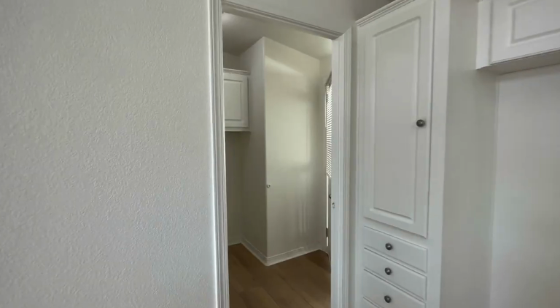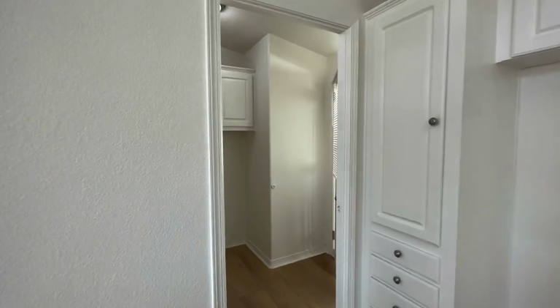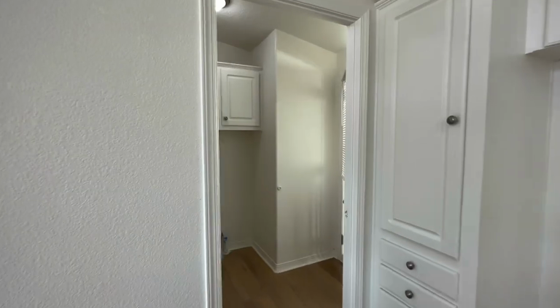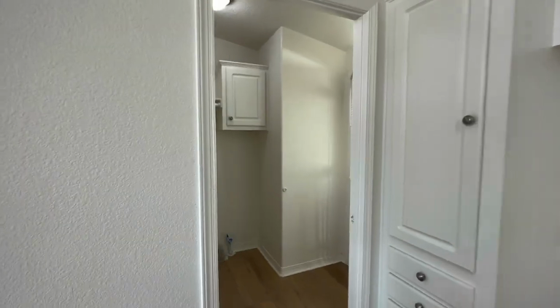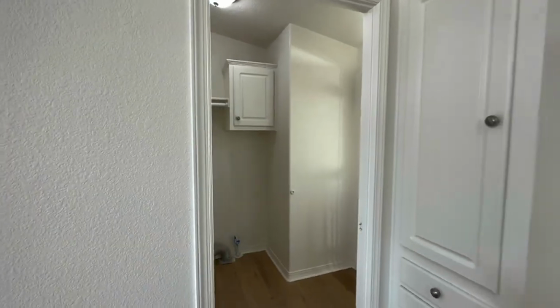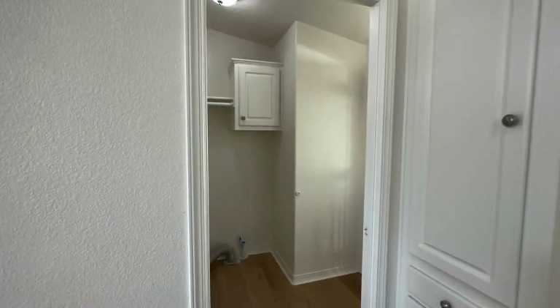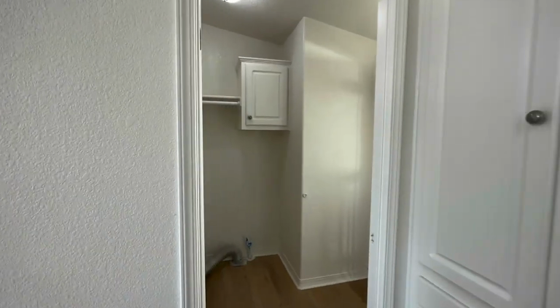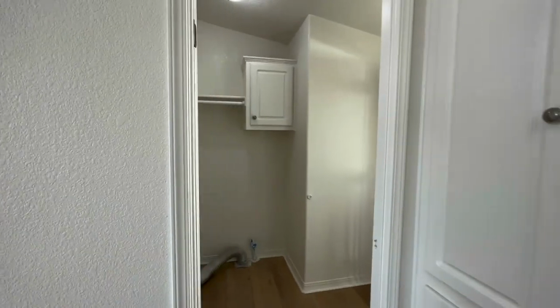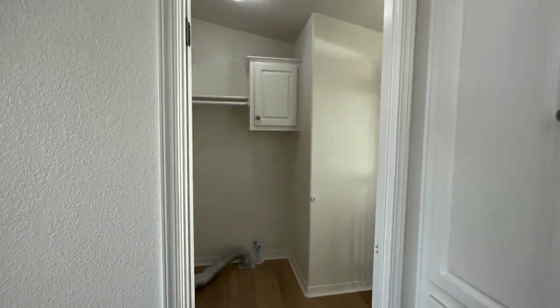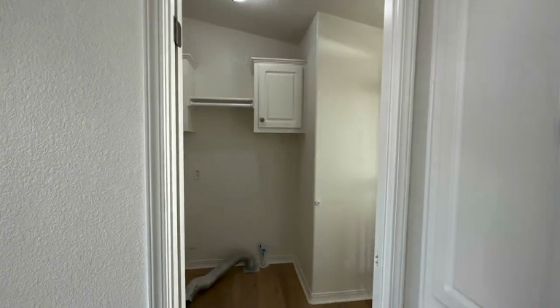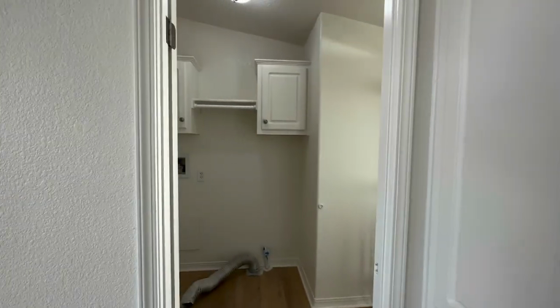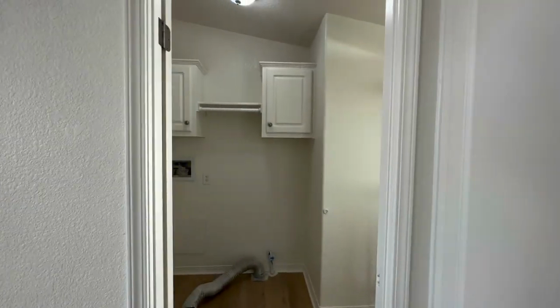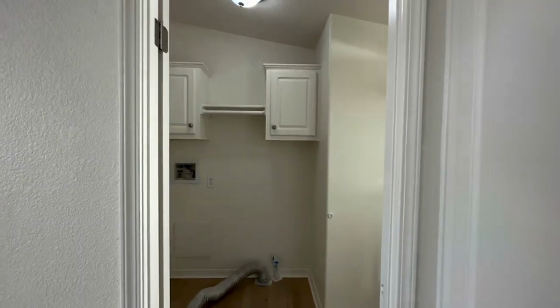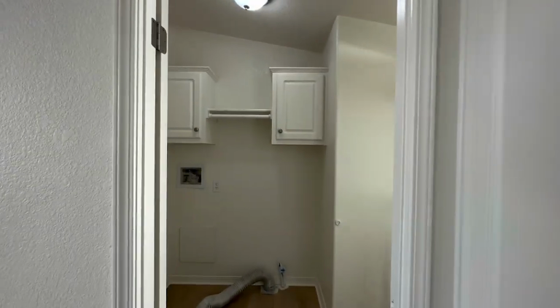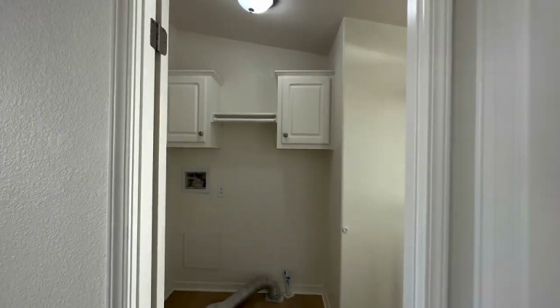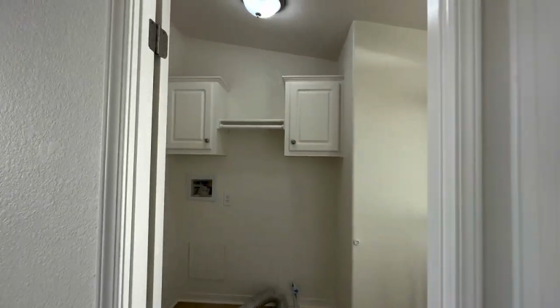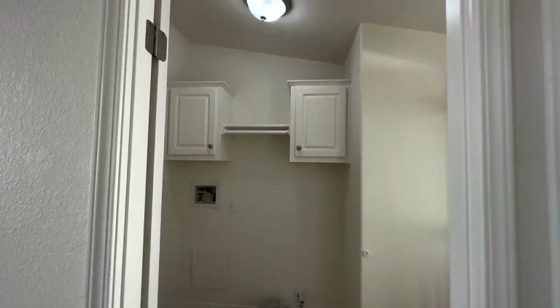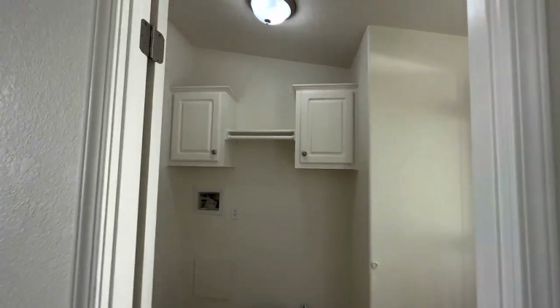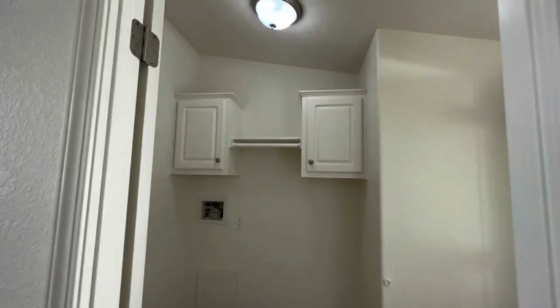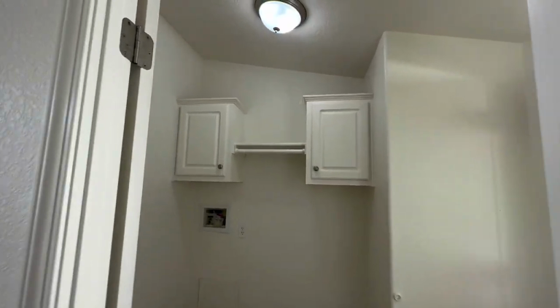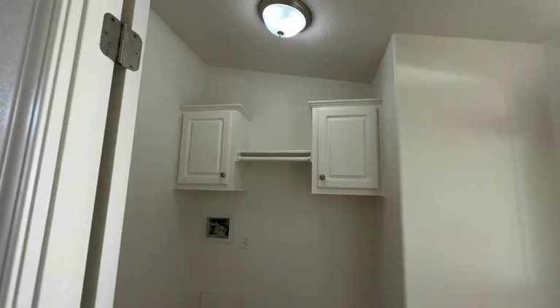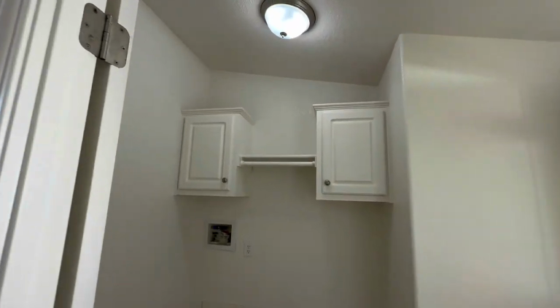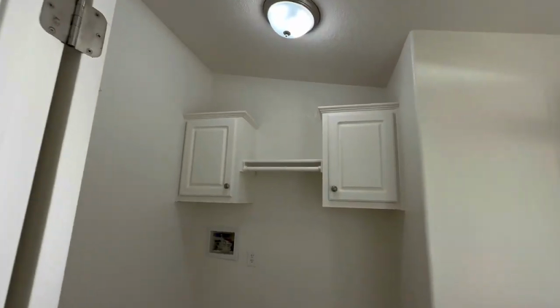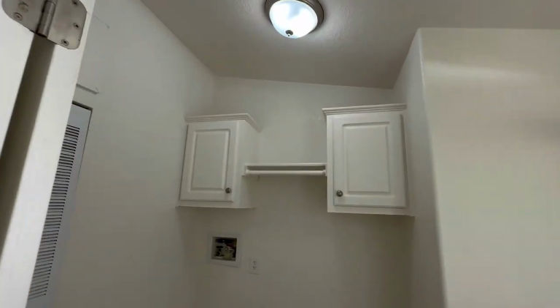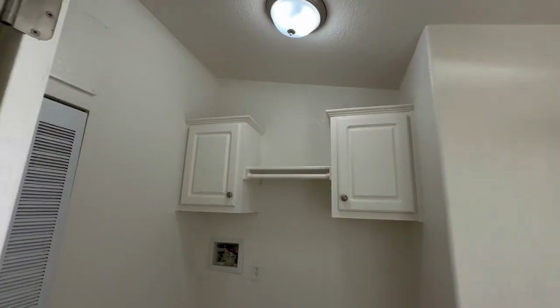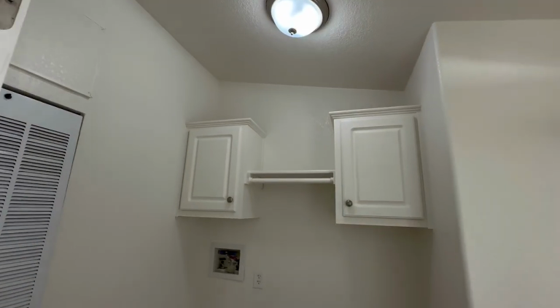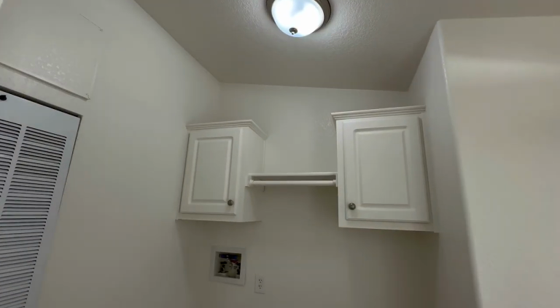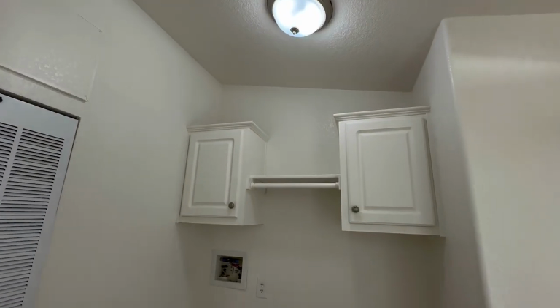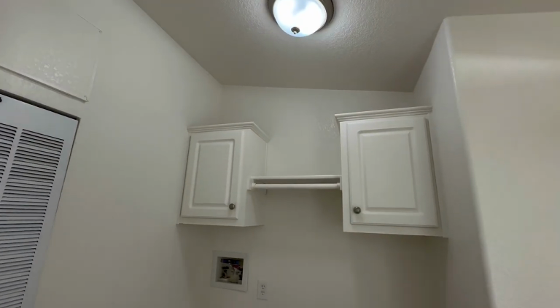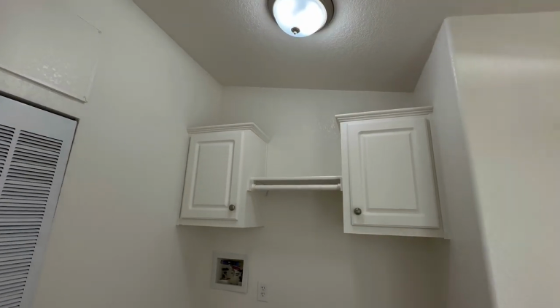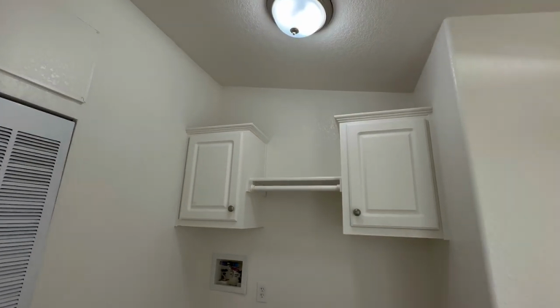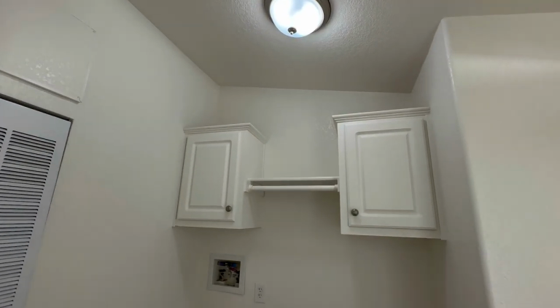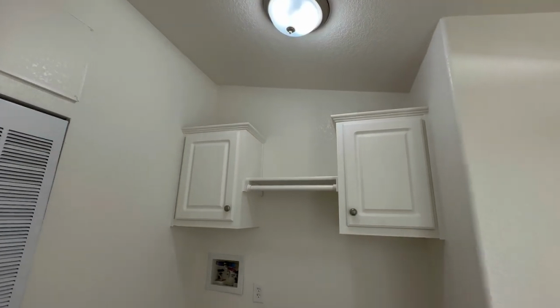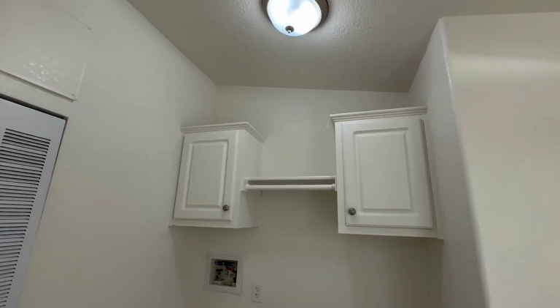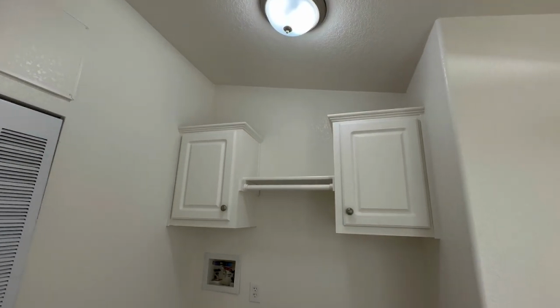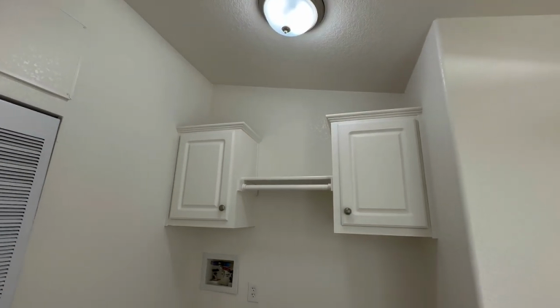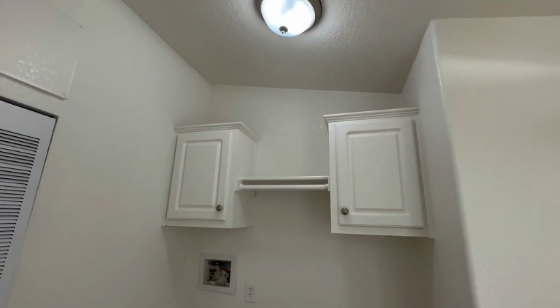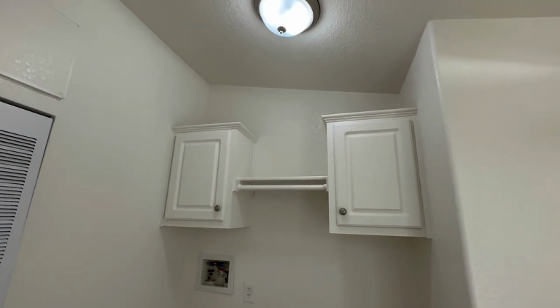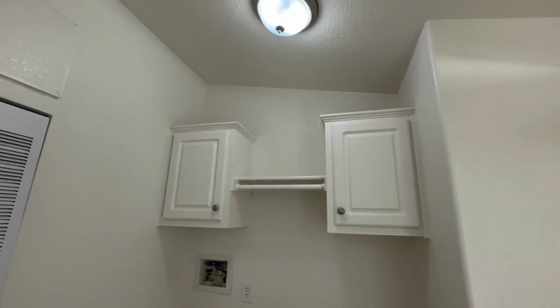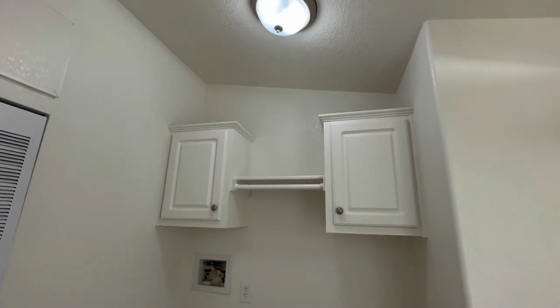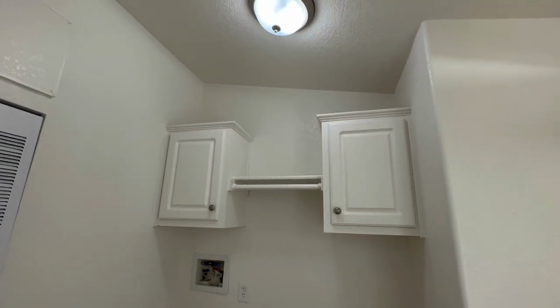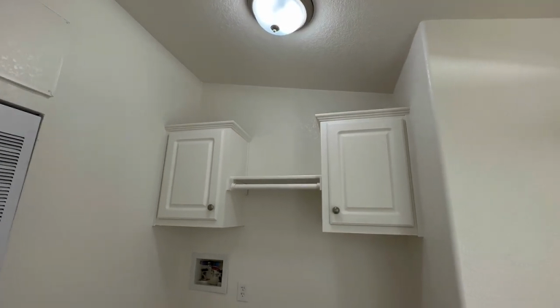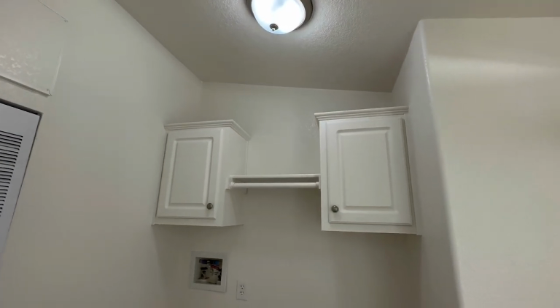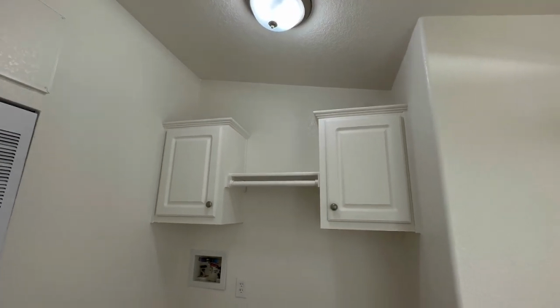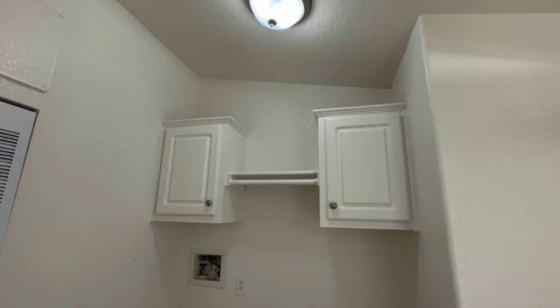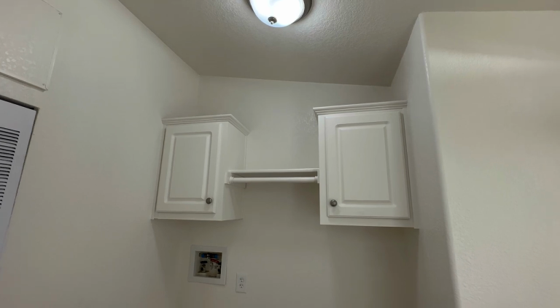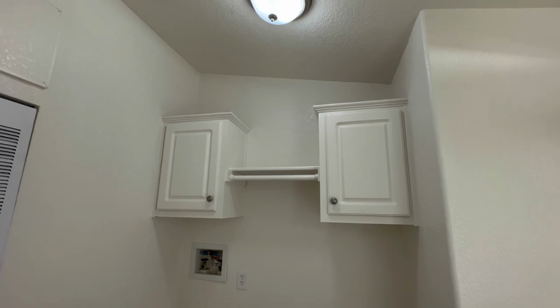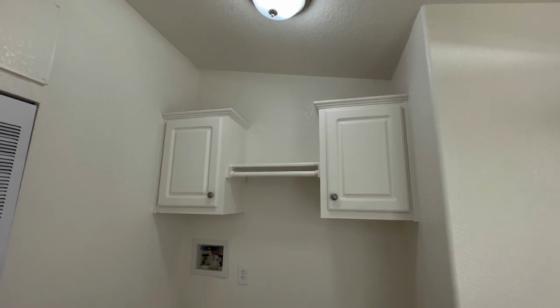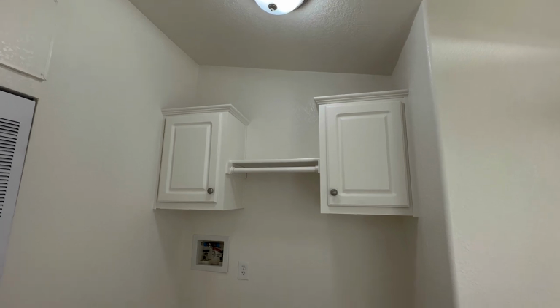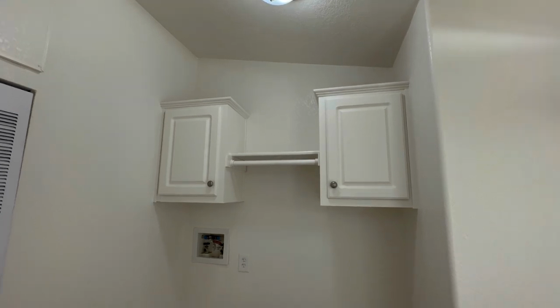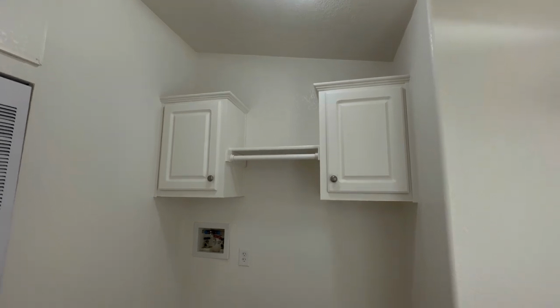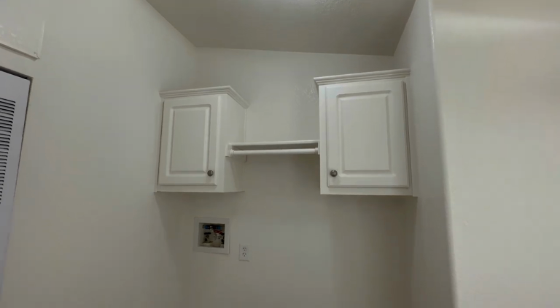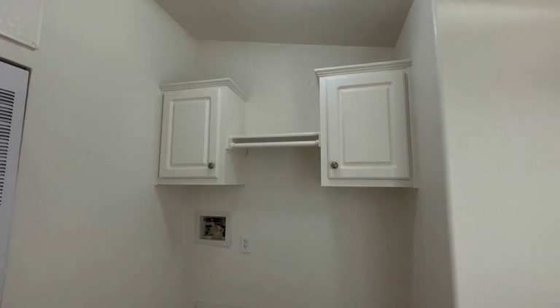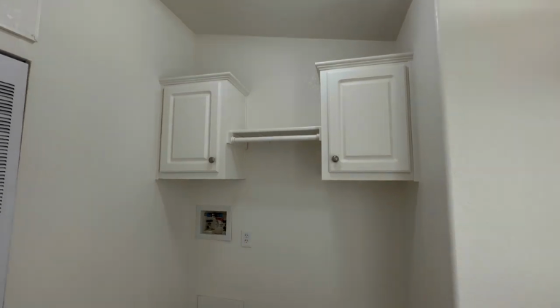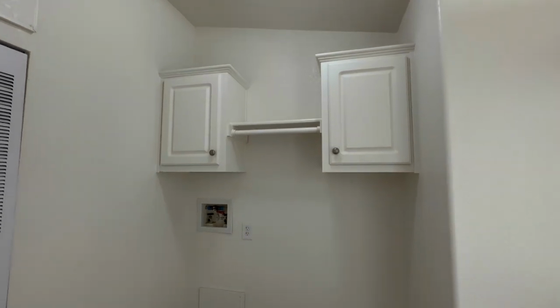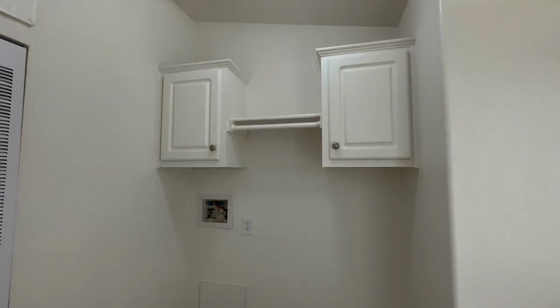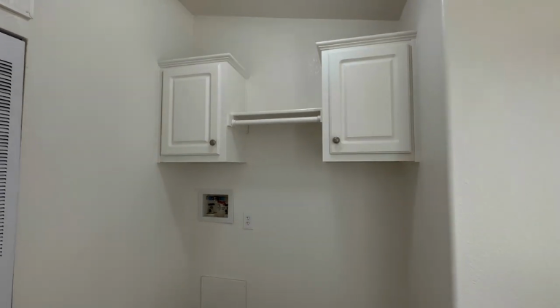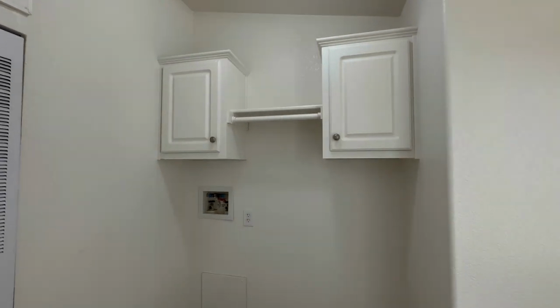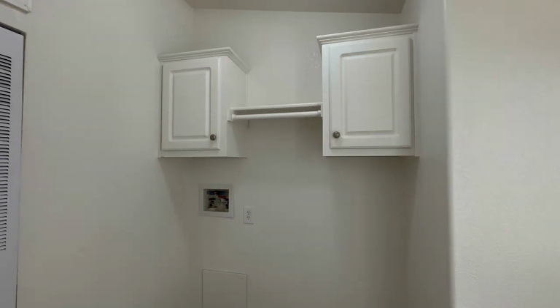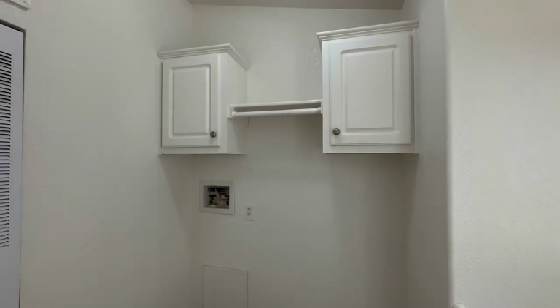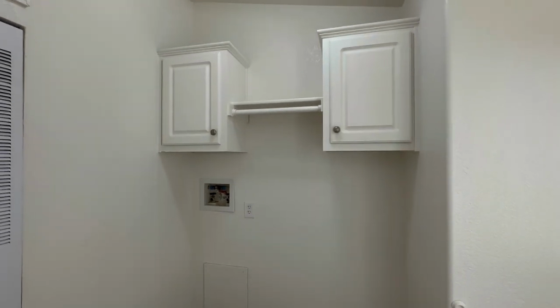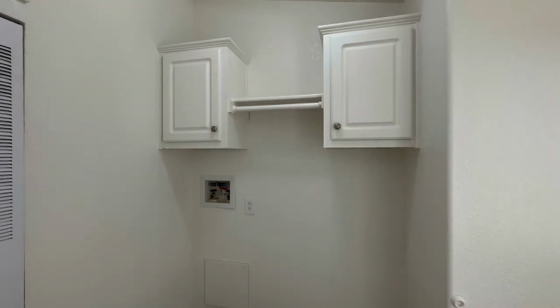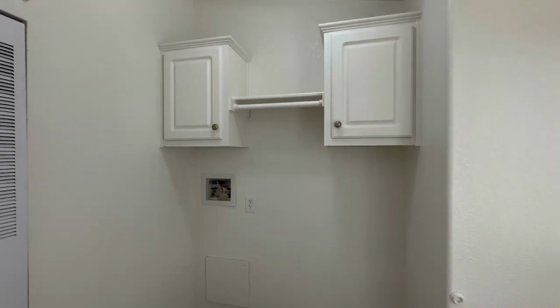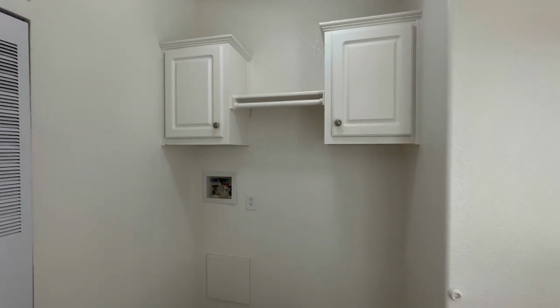Over here at the utility room, there's plenty of space for a washer-dryer hookup and cabinetry for storage.